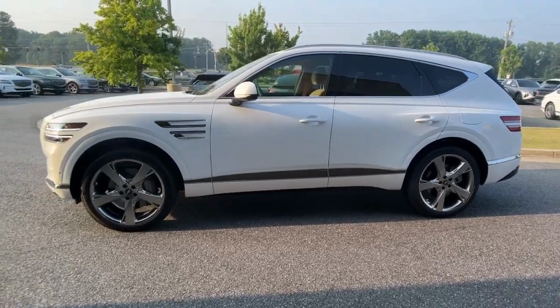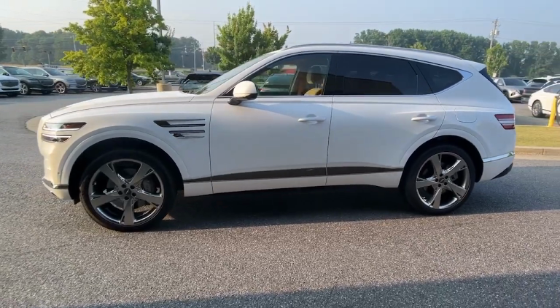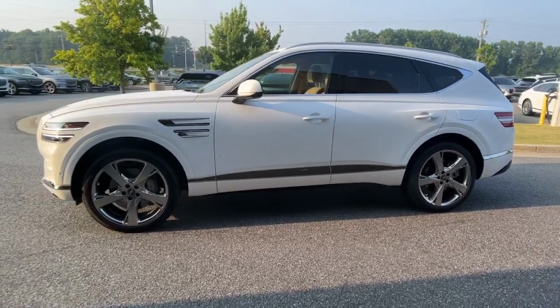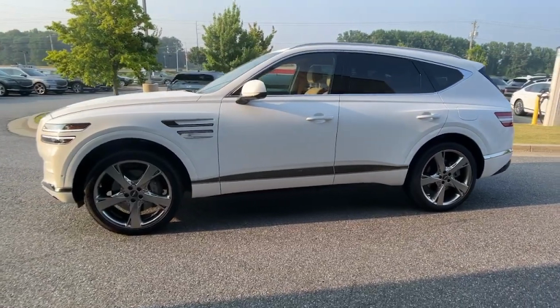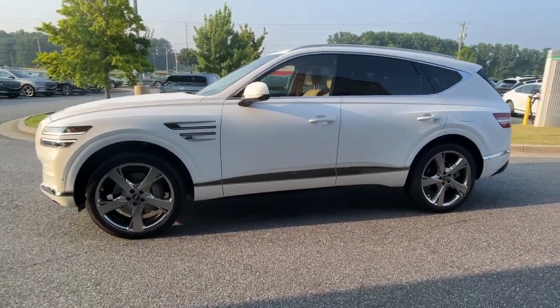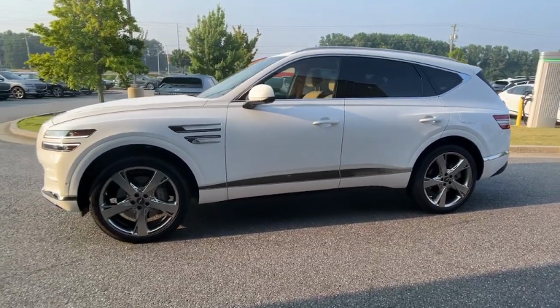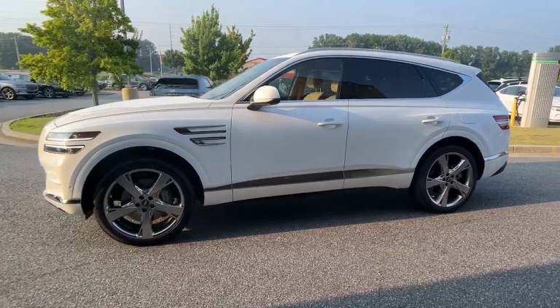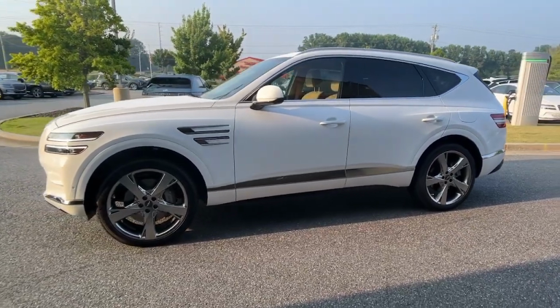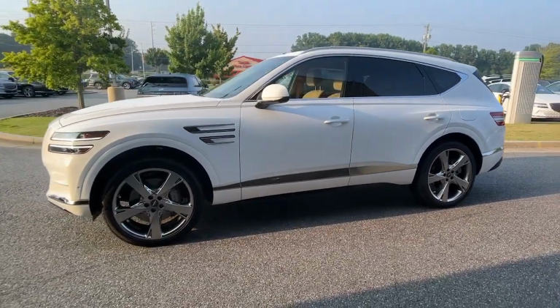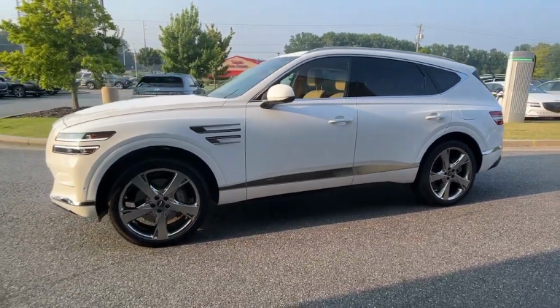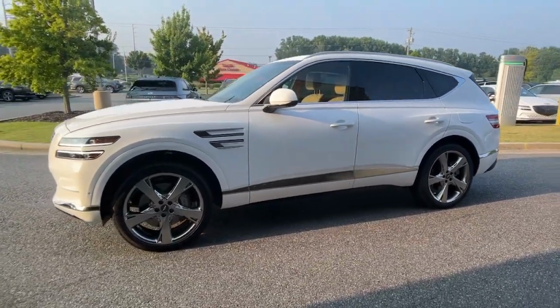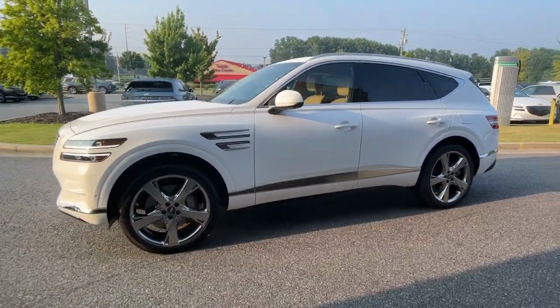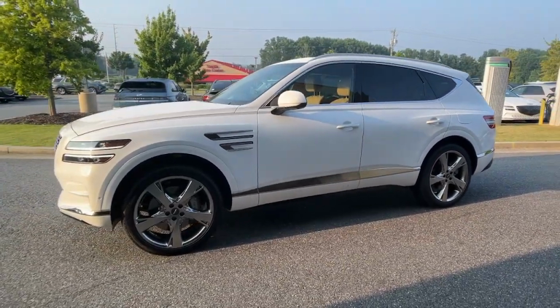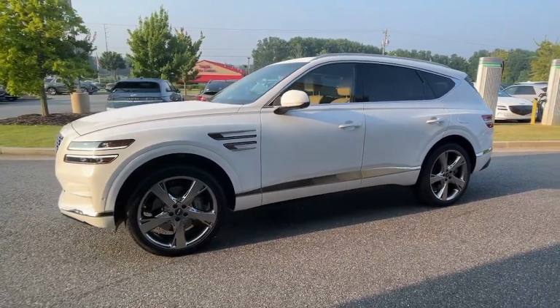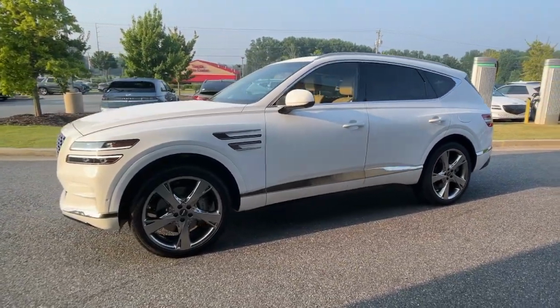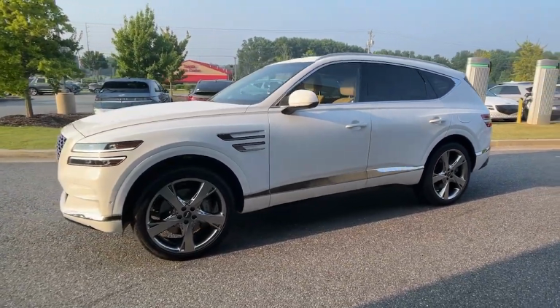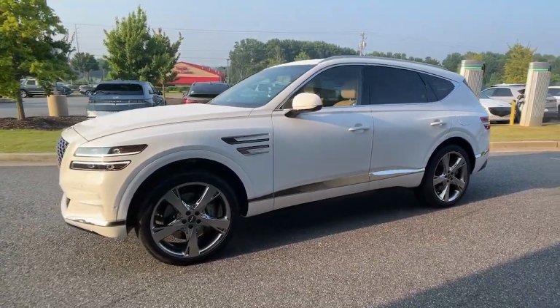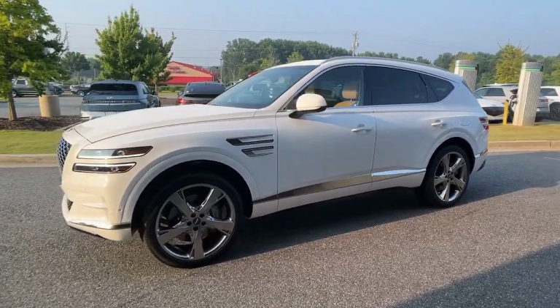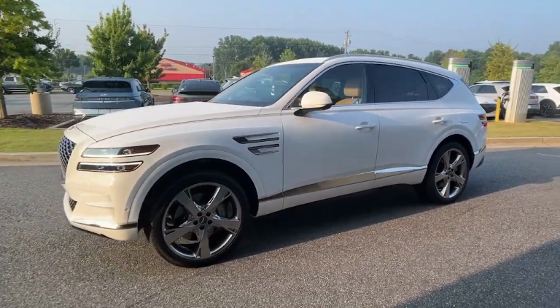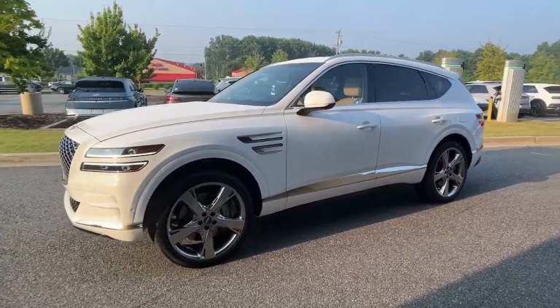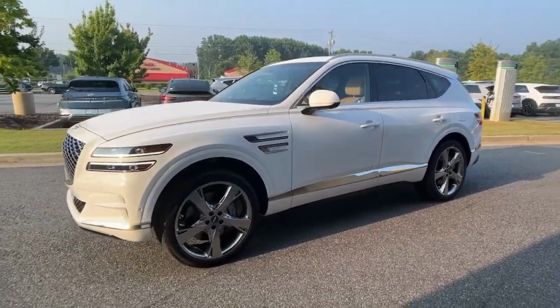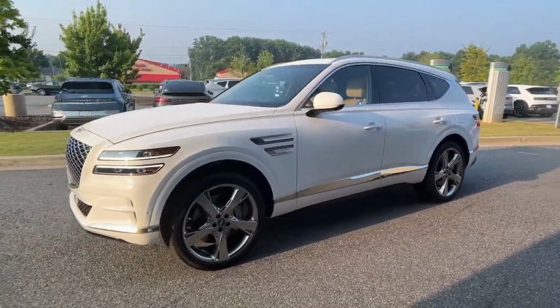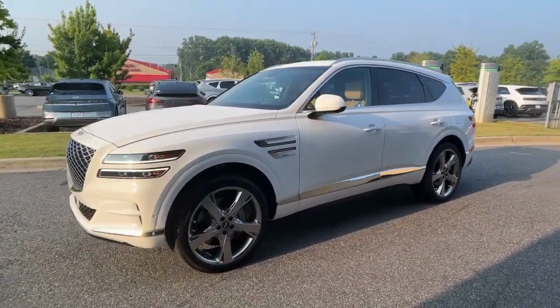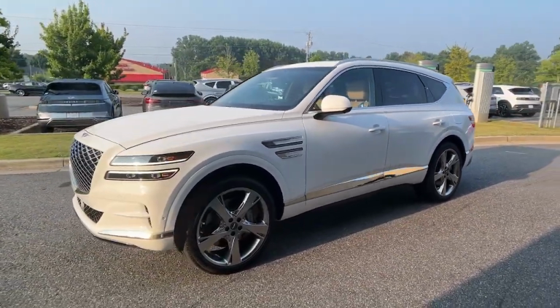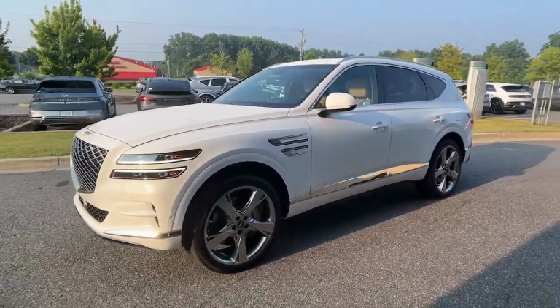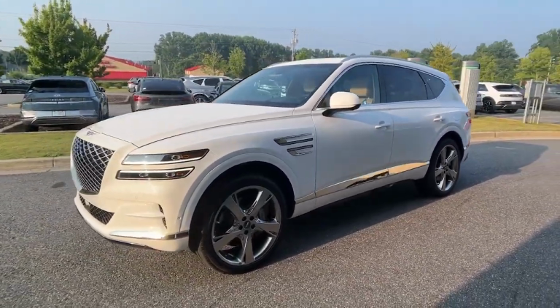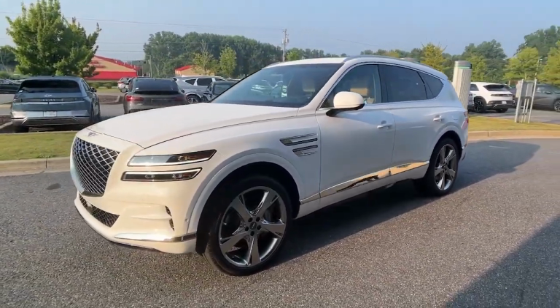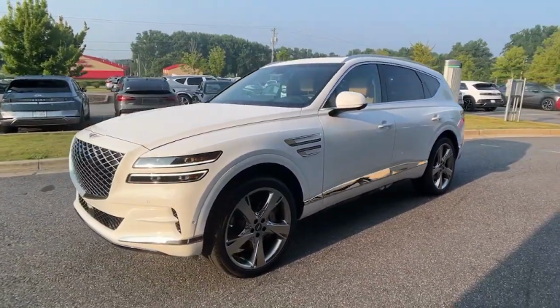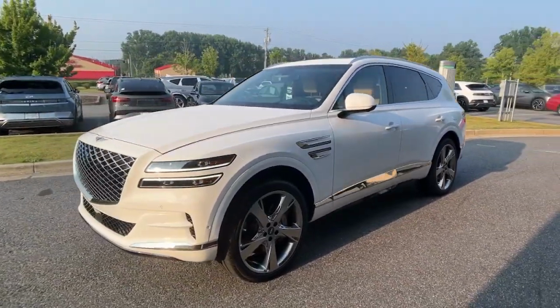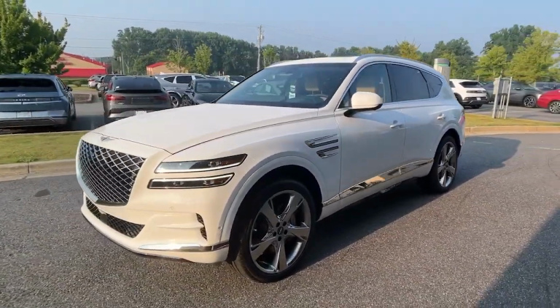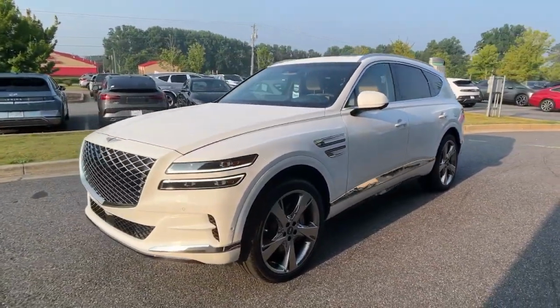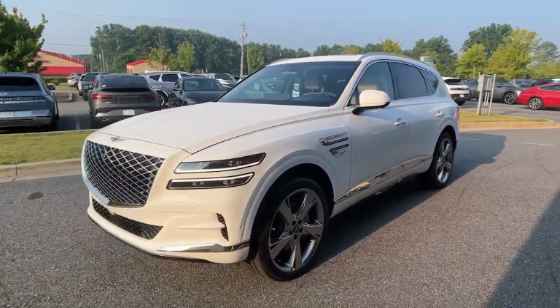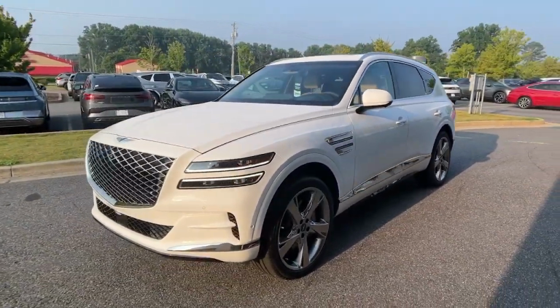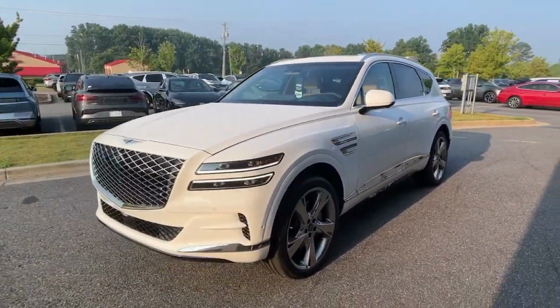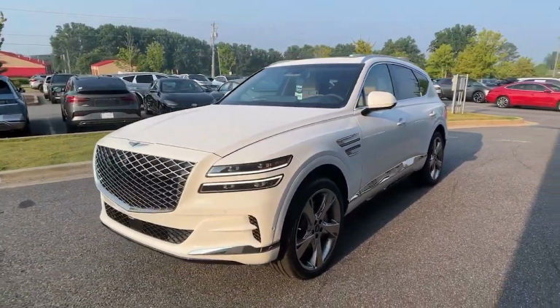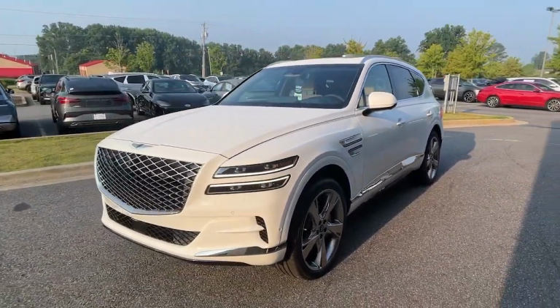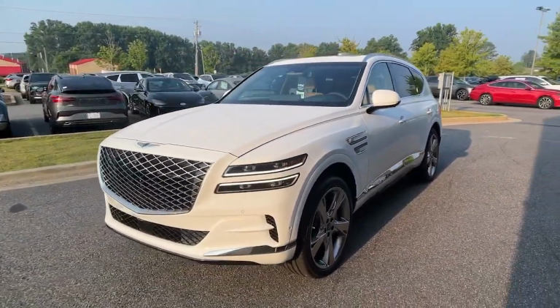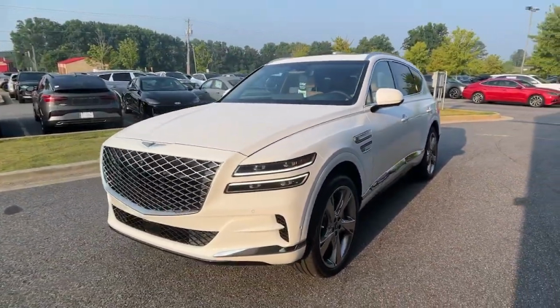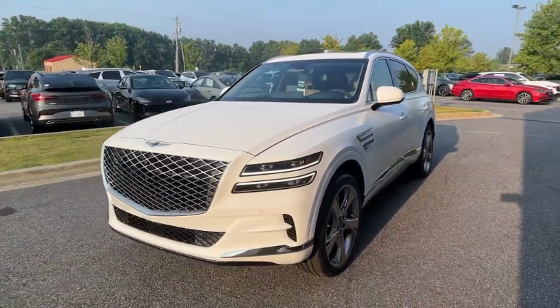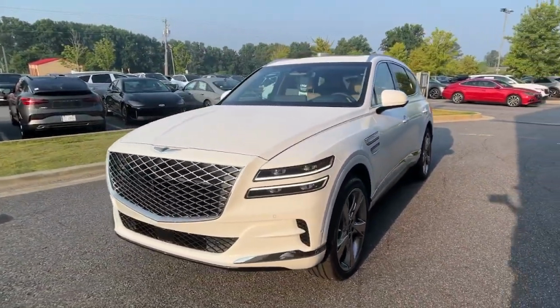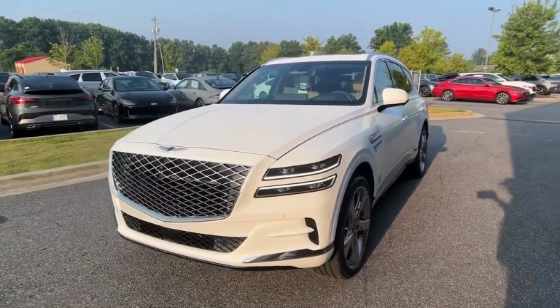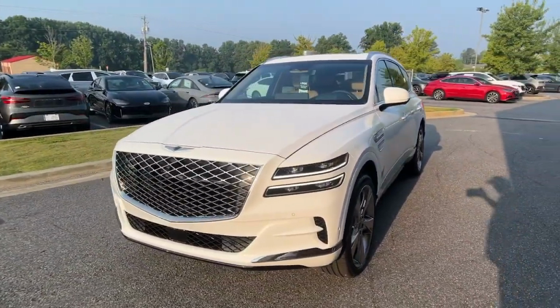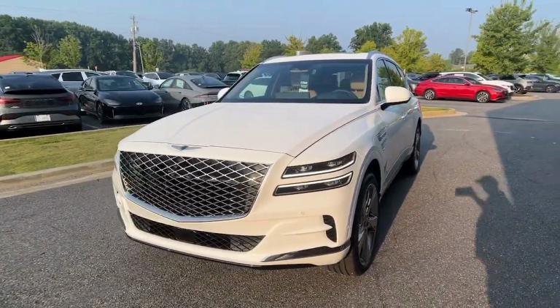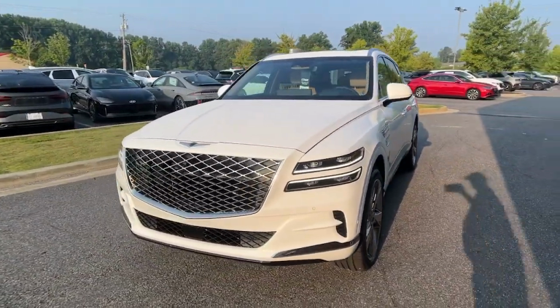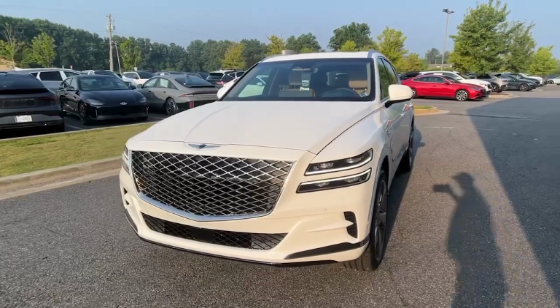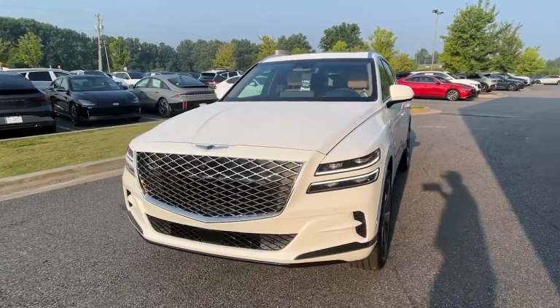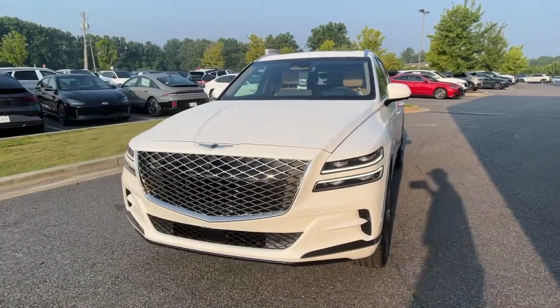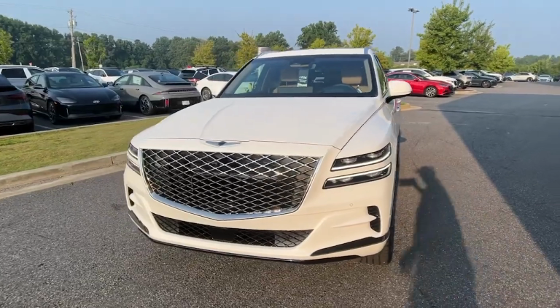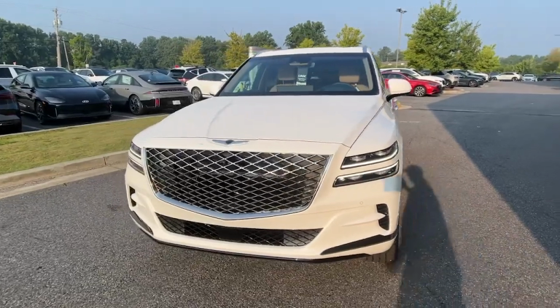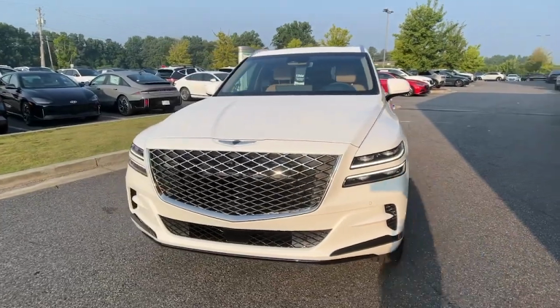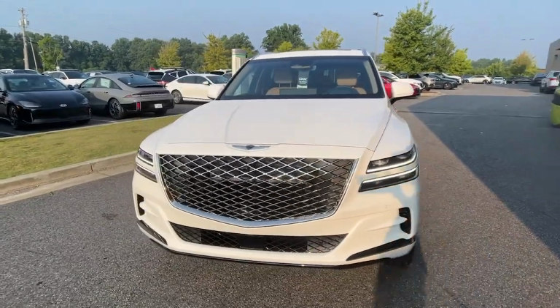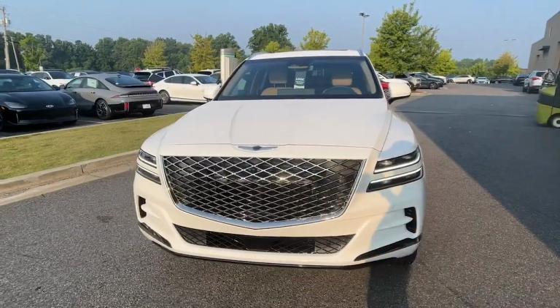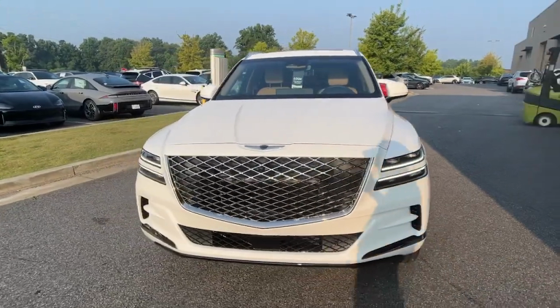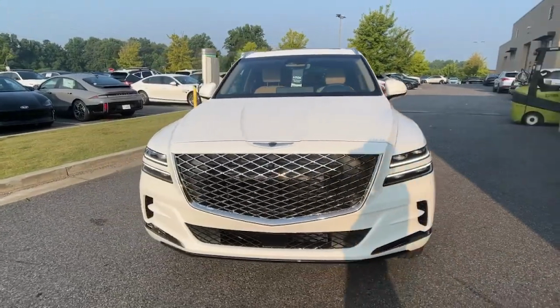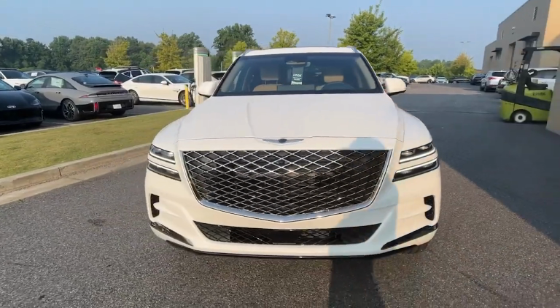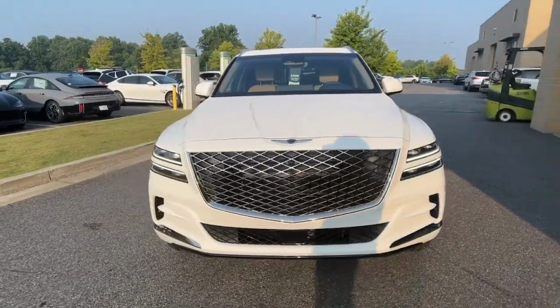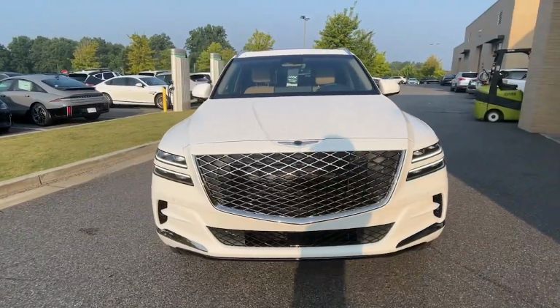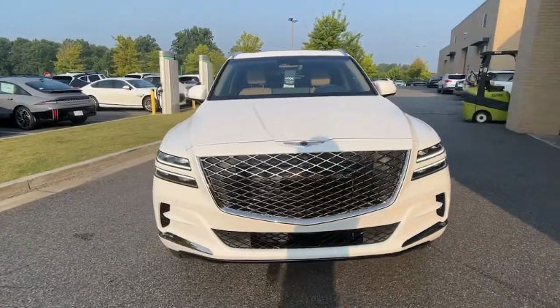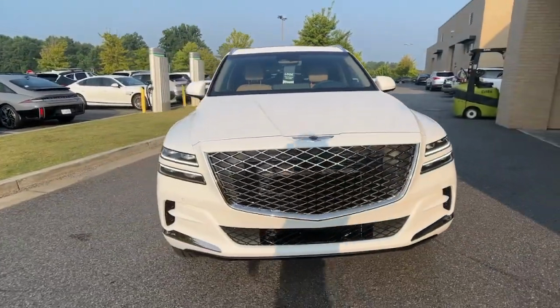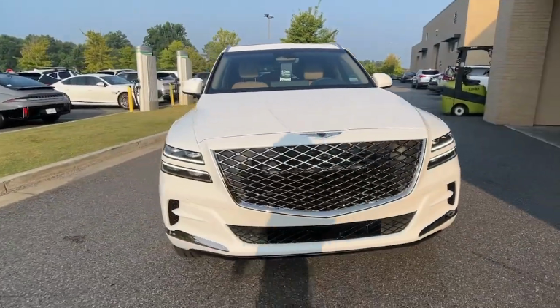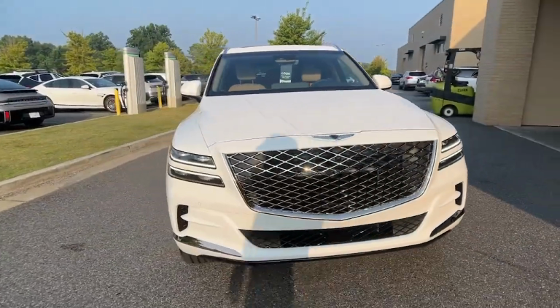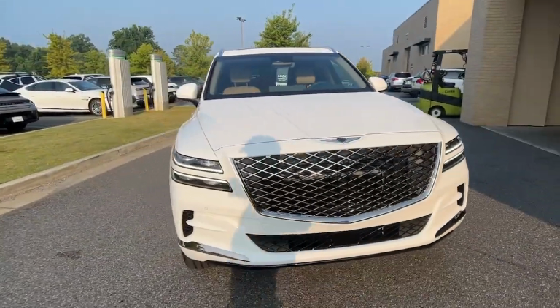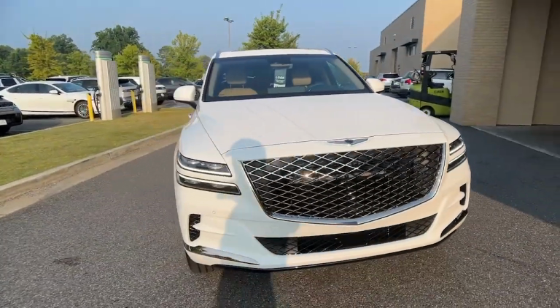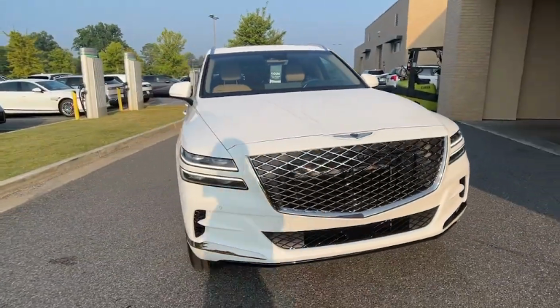No-nonsense acceleration and uncluttered style — this SUV was designed with your generation in mind.